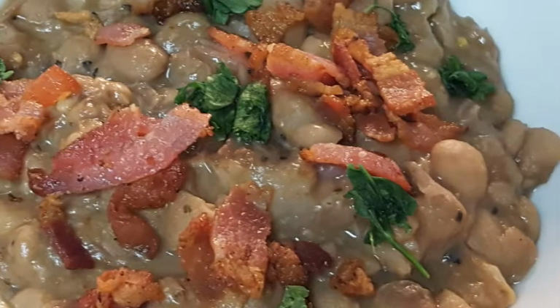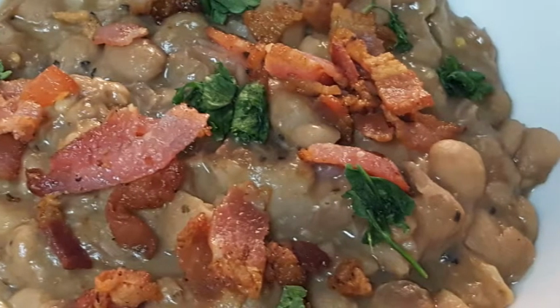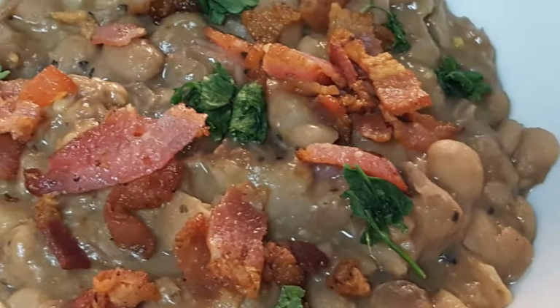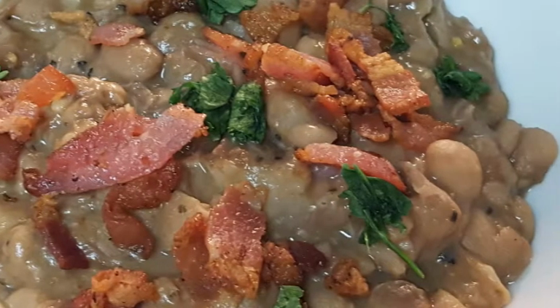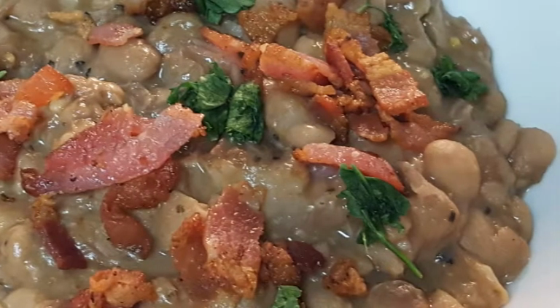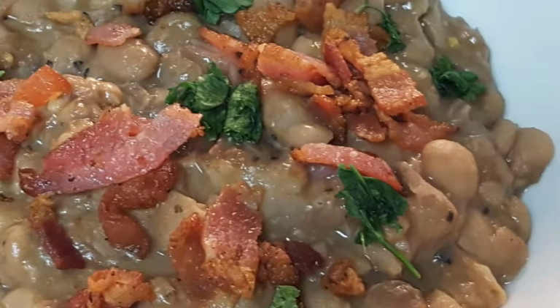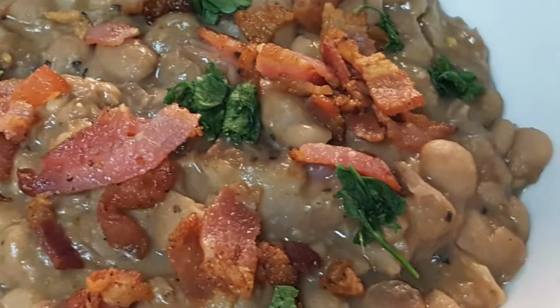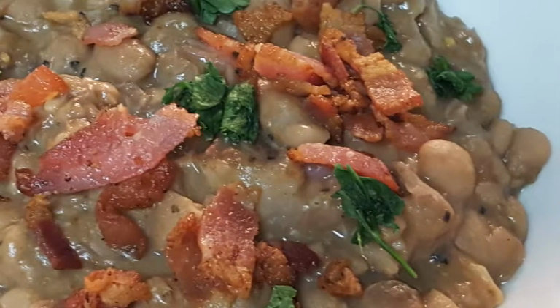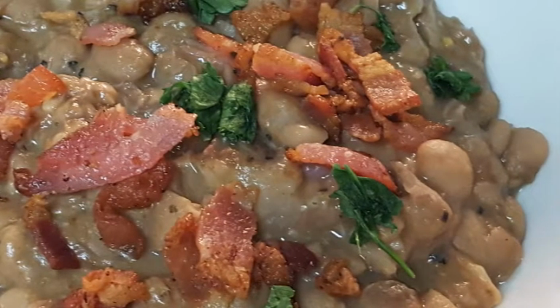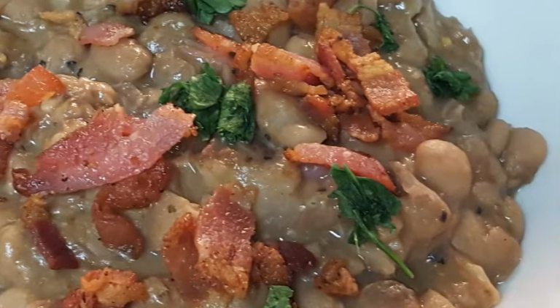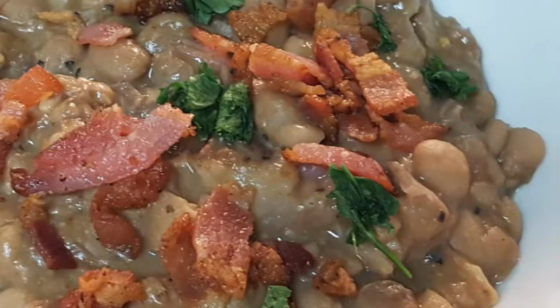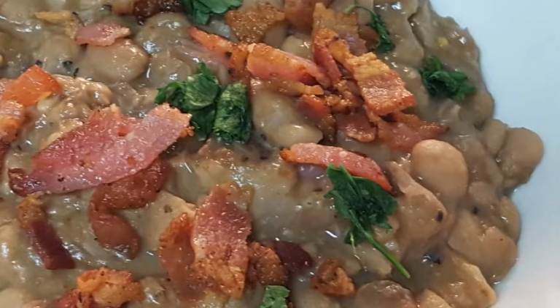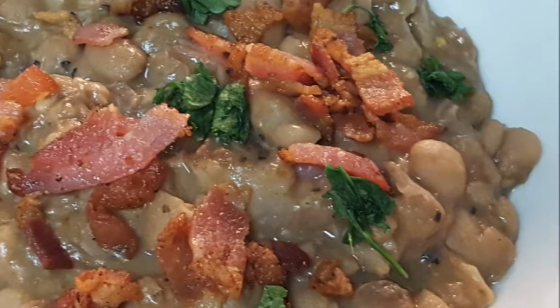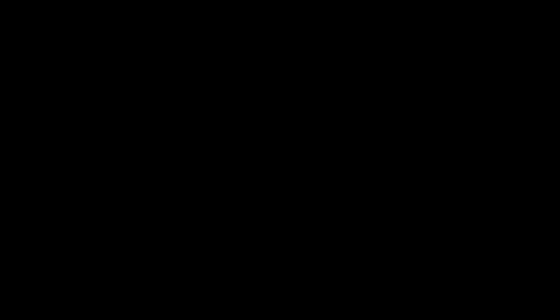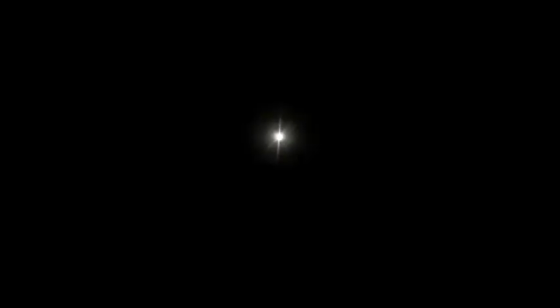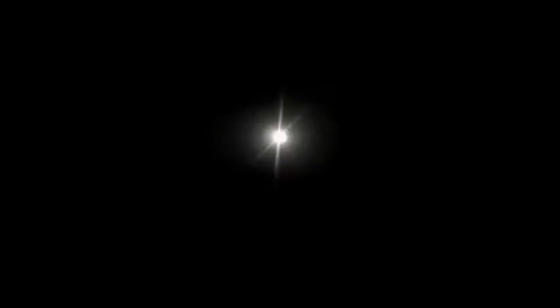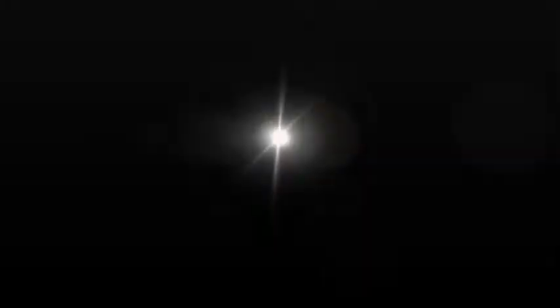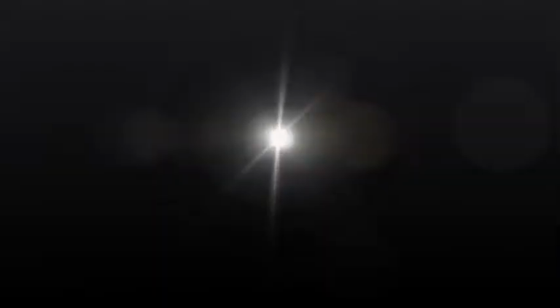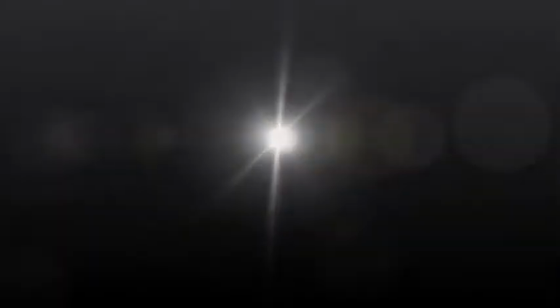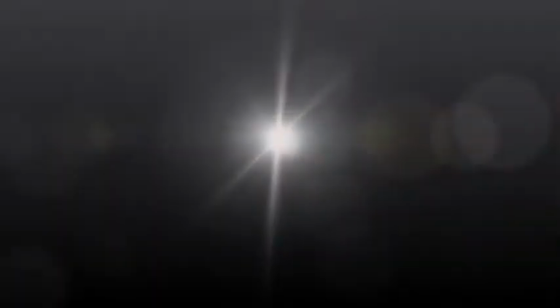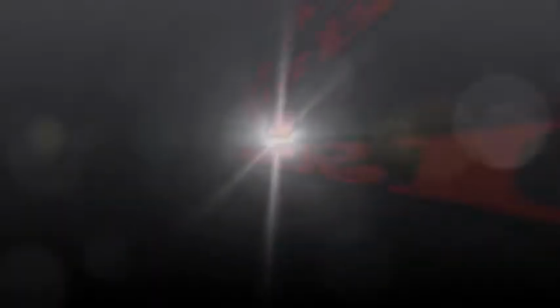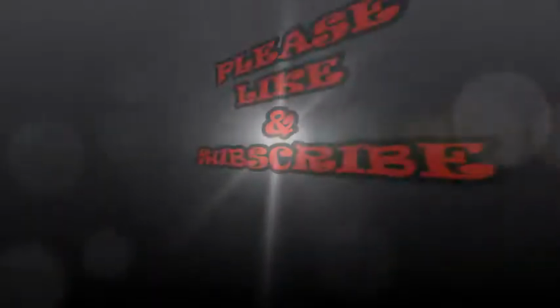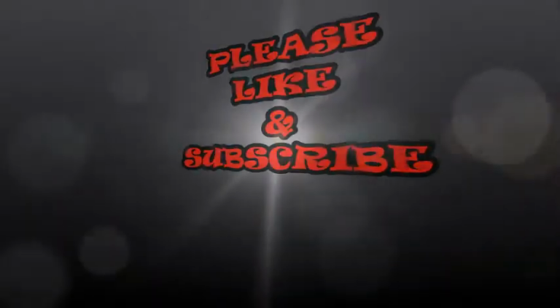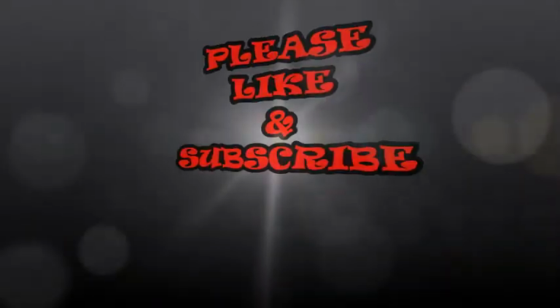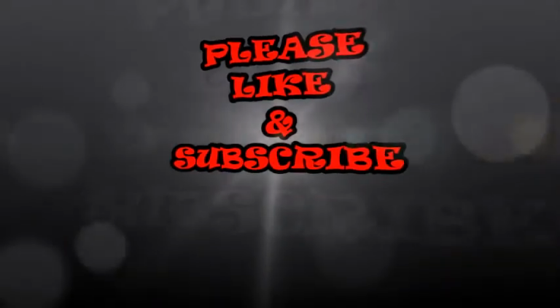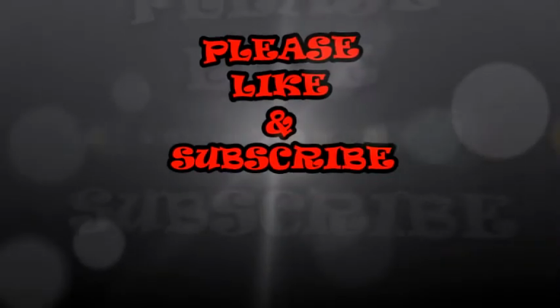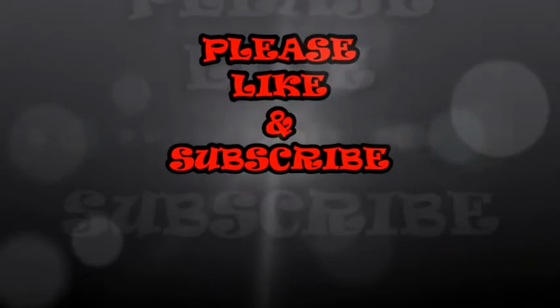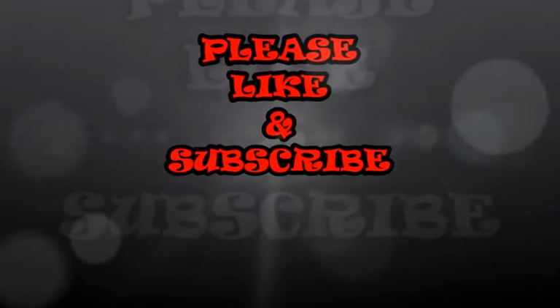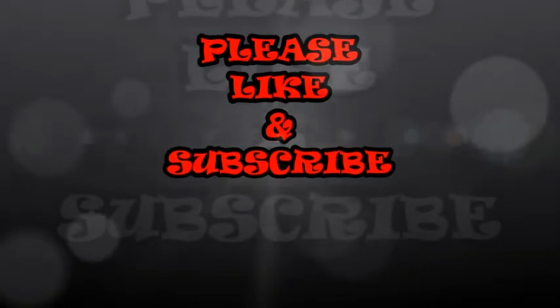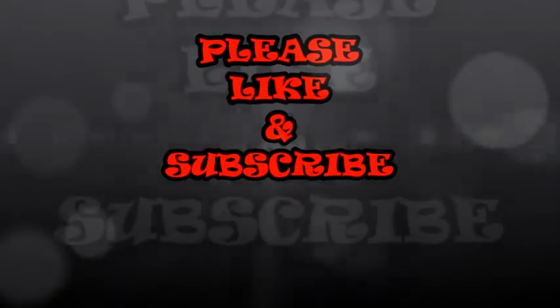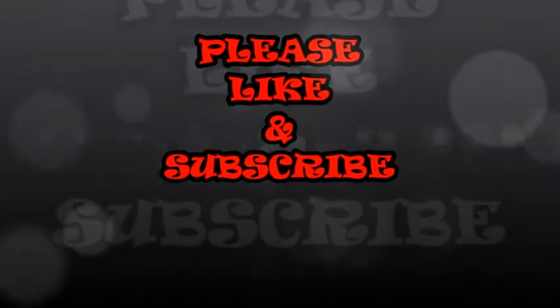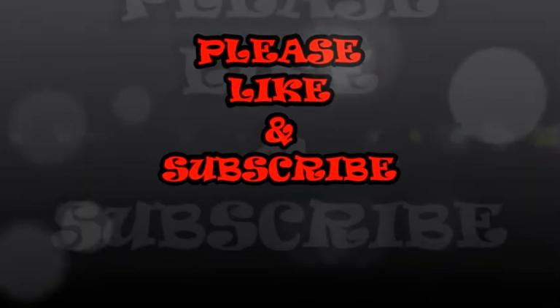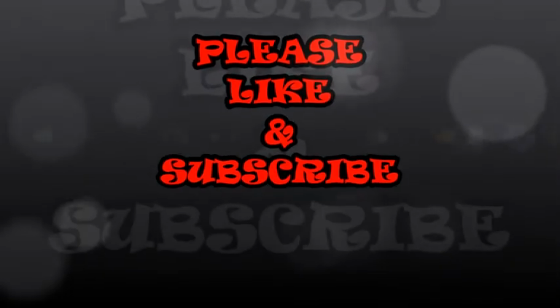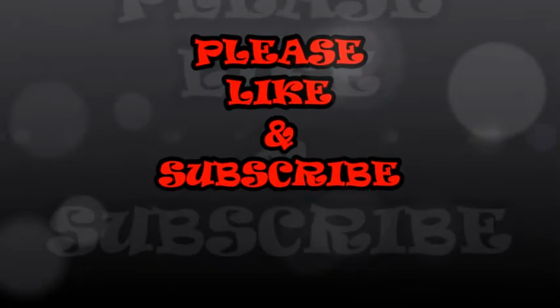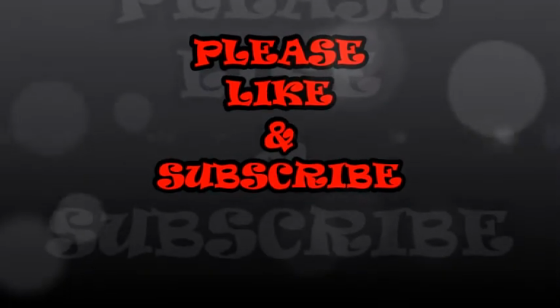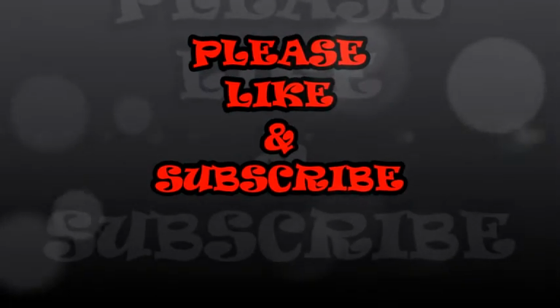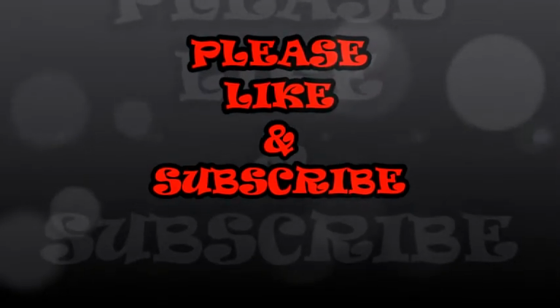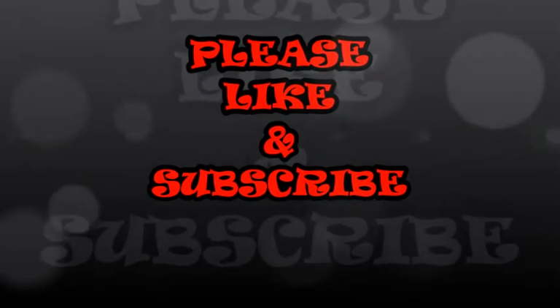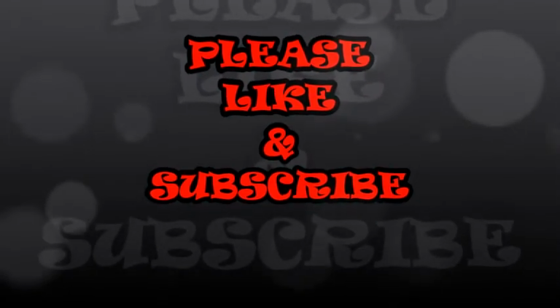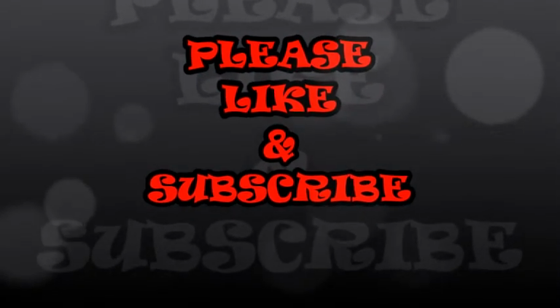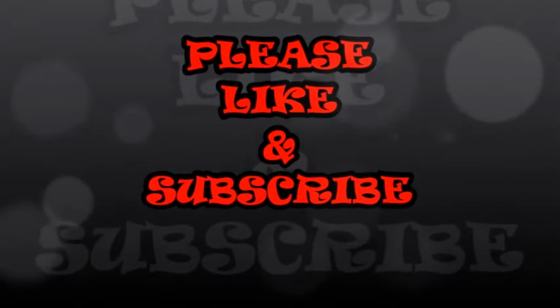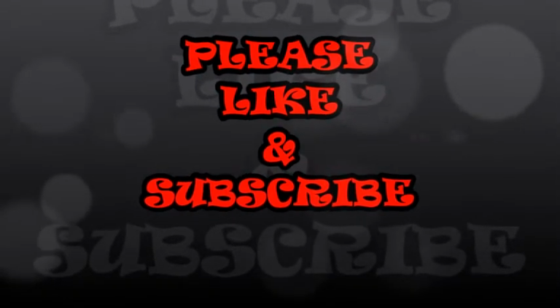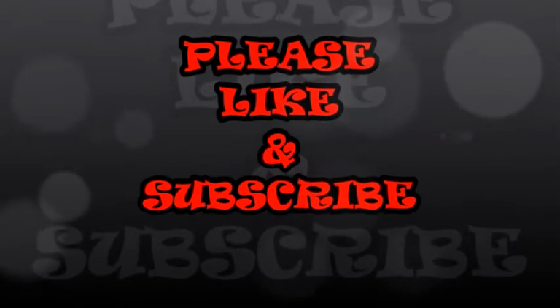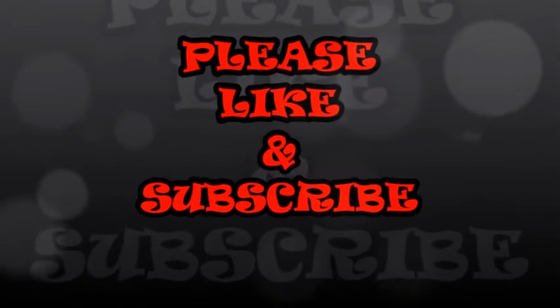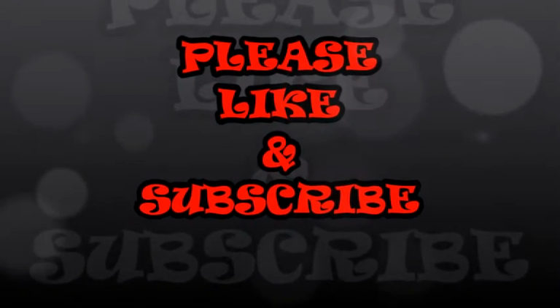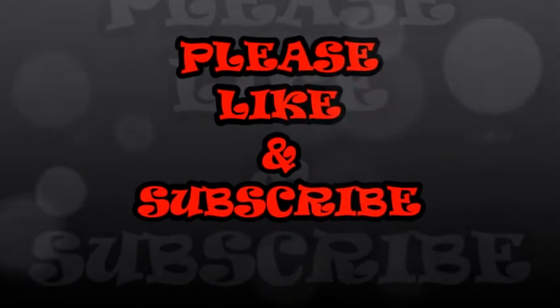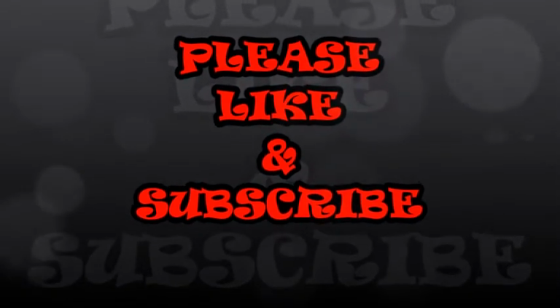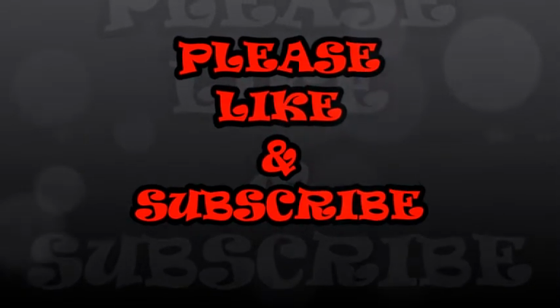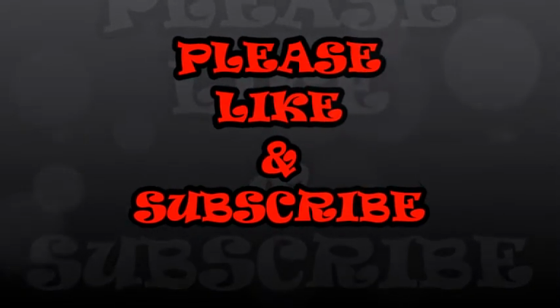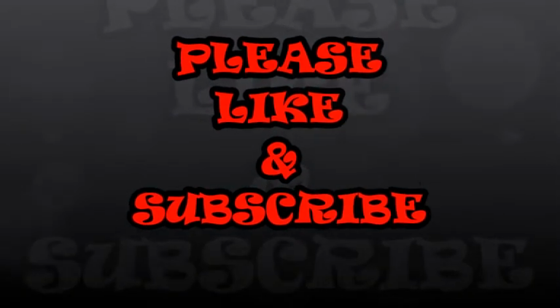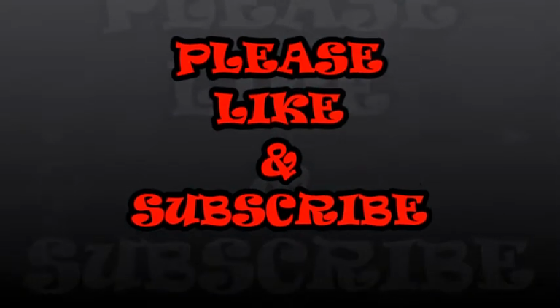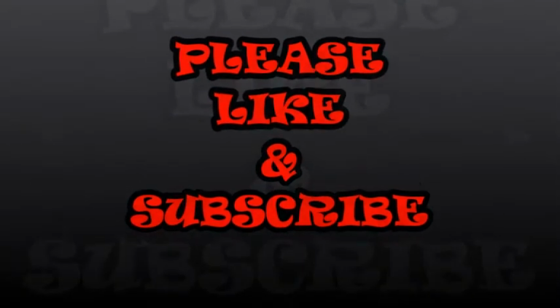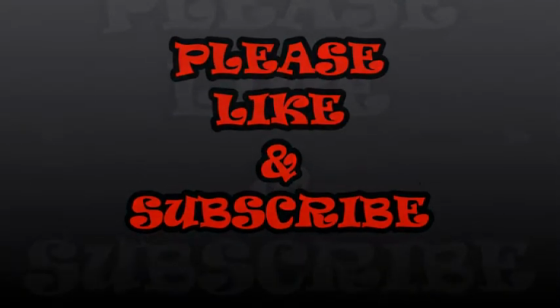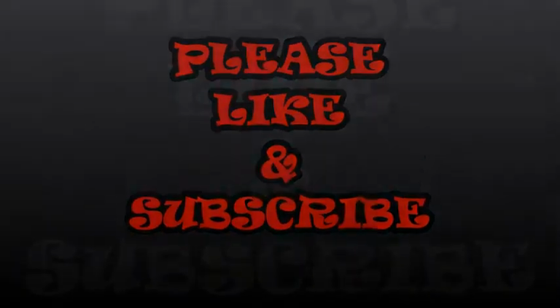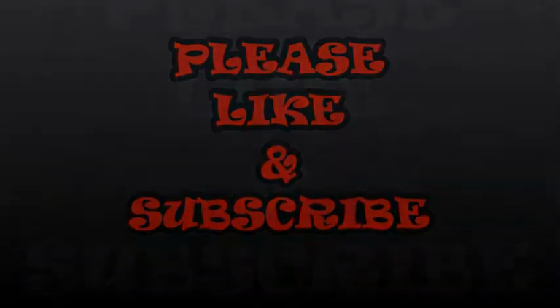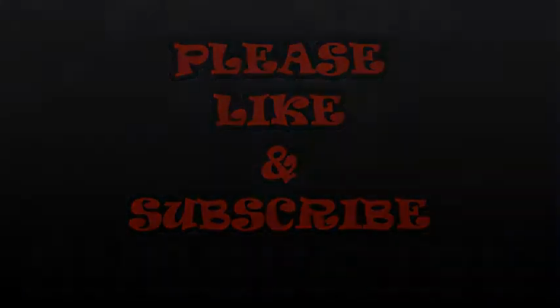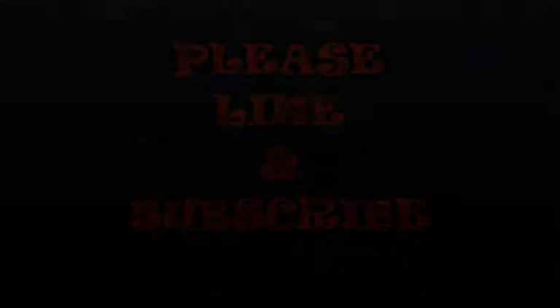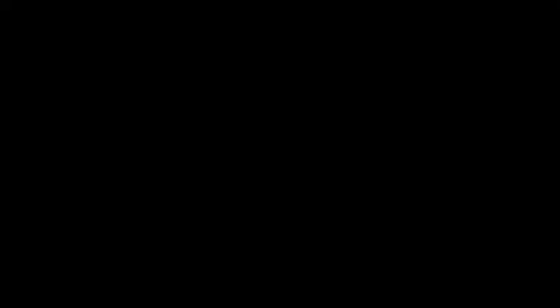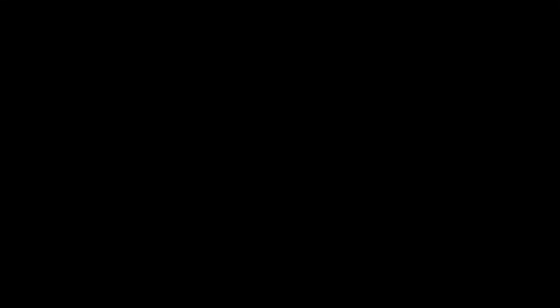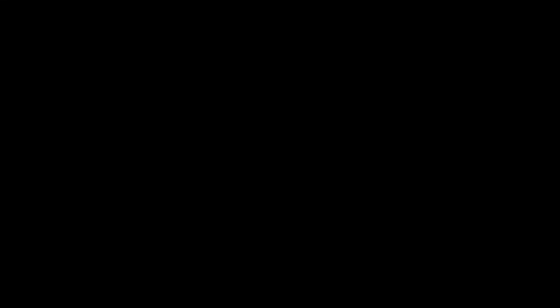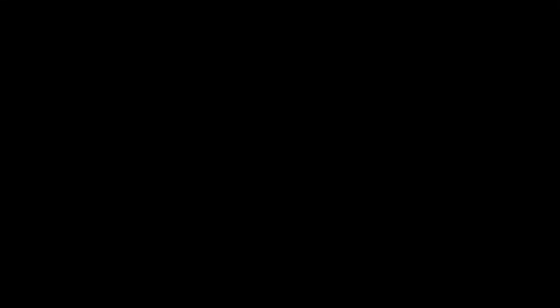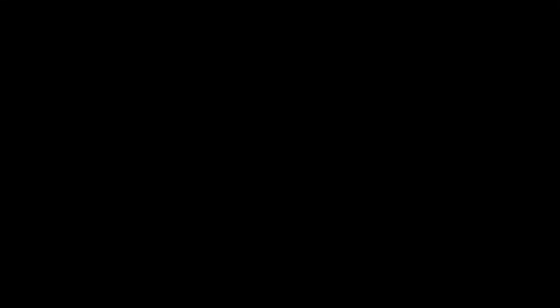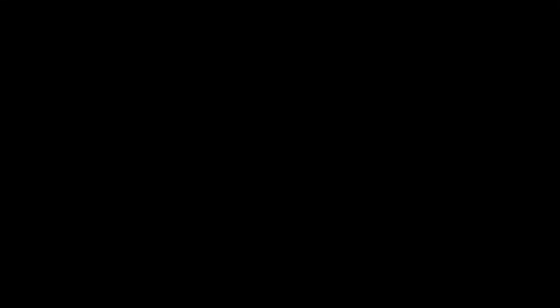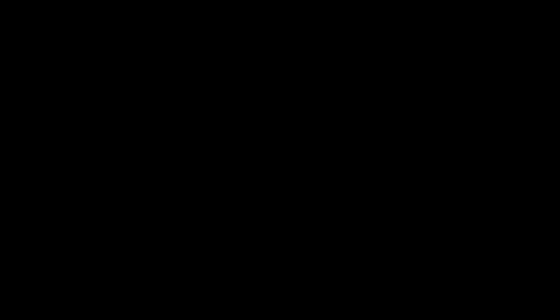I hope y'all give this a try. If you do, let me know how it comes out for you, or if you have another way of doing it let me know. If you liked the video, hit that thumbs up, subscribe to the channel, and until next time — as always, bye bye y'all!